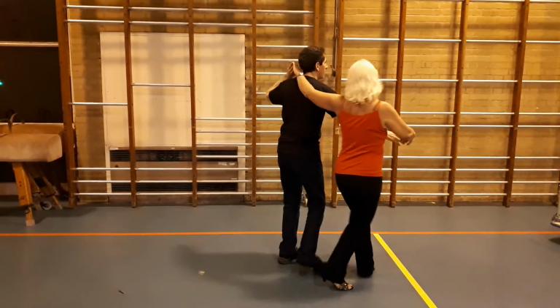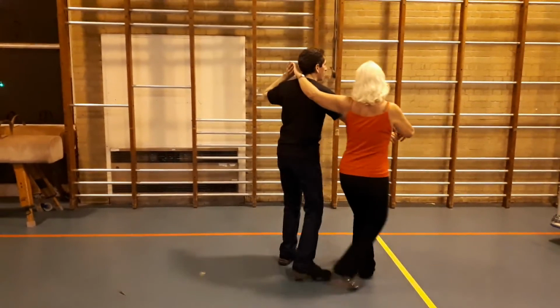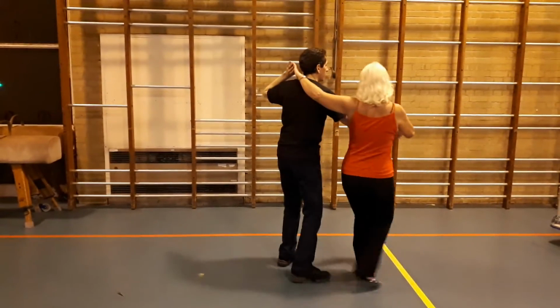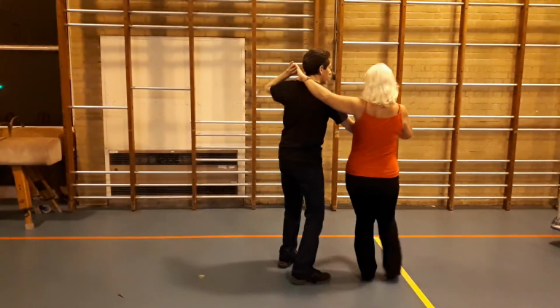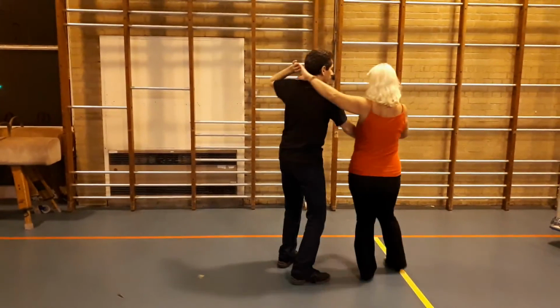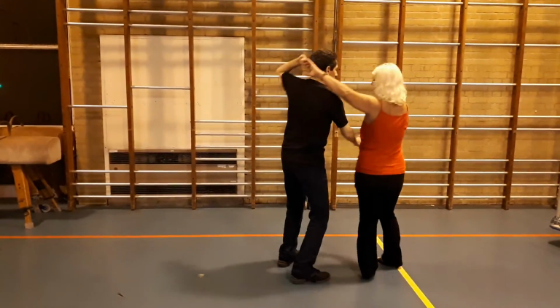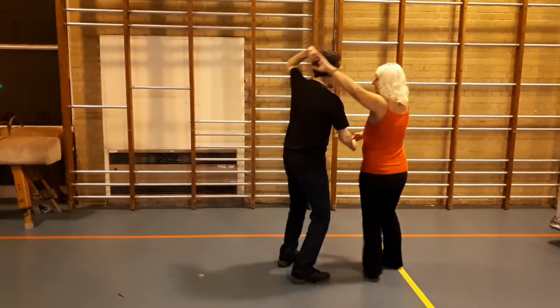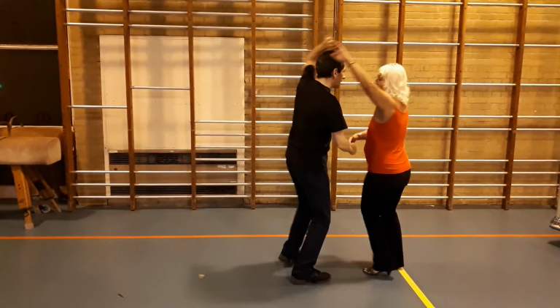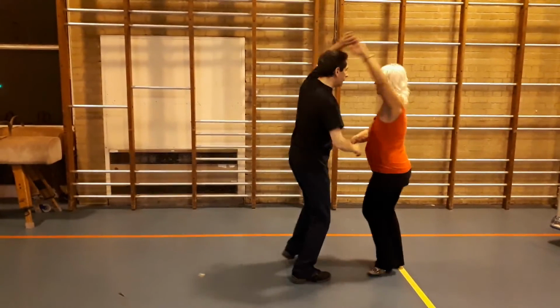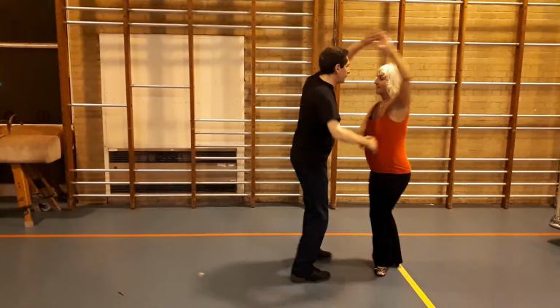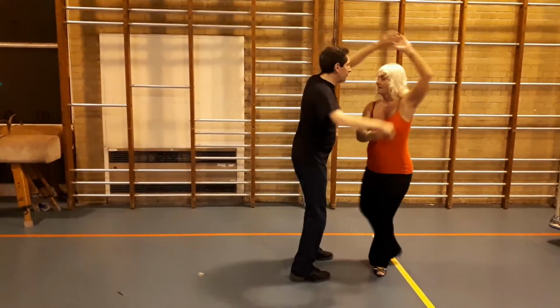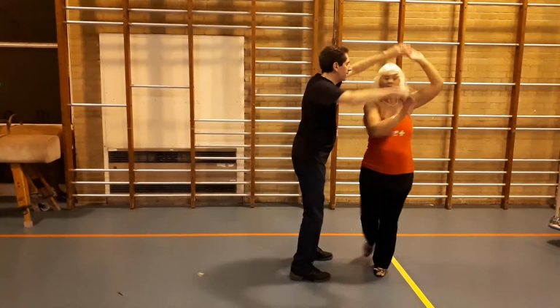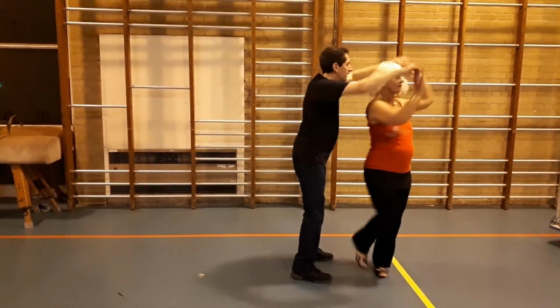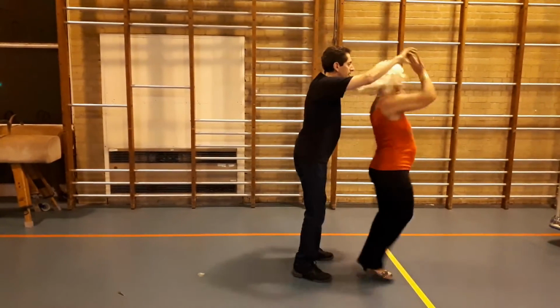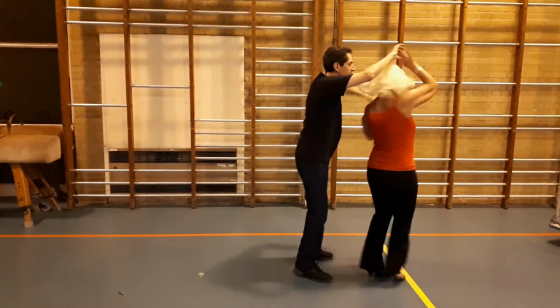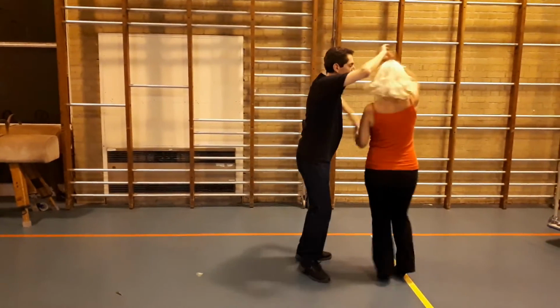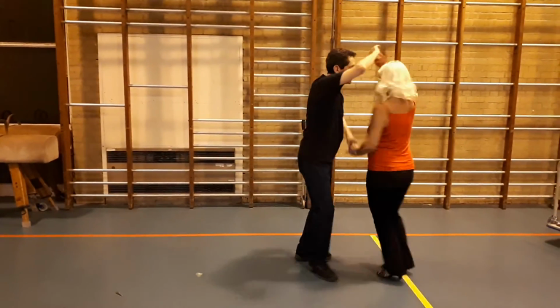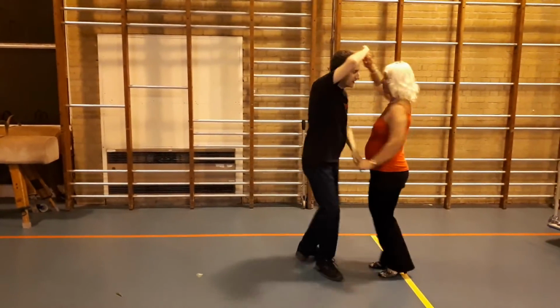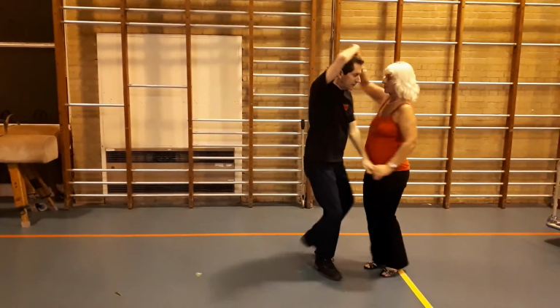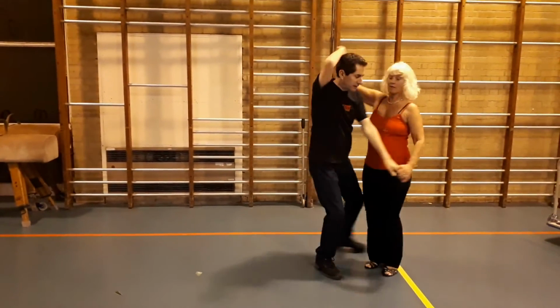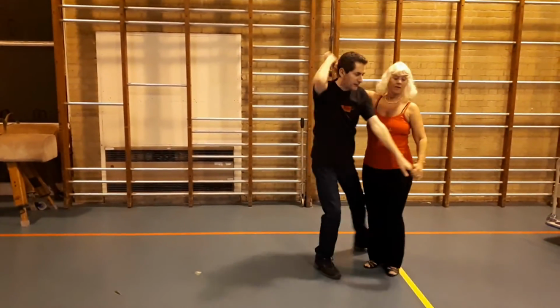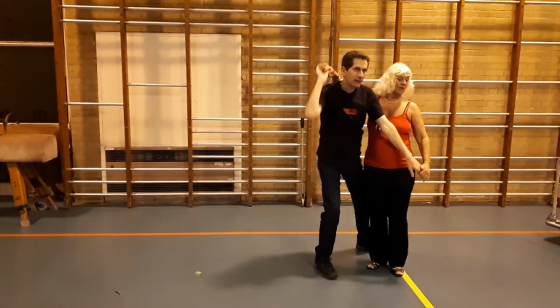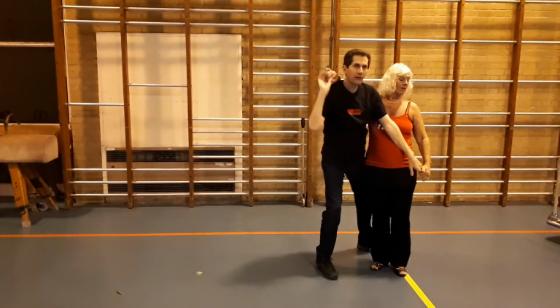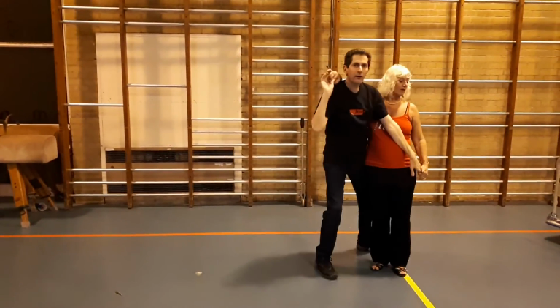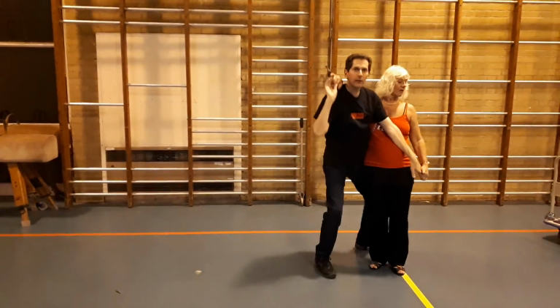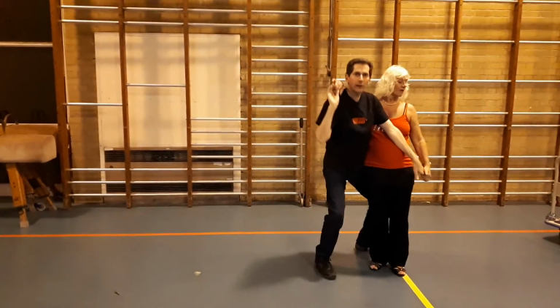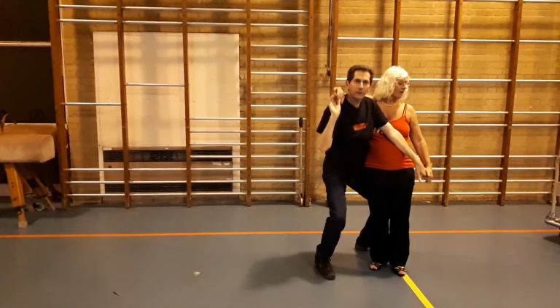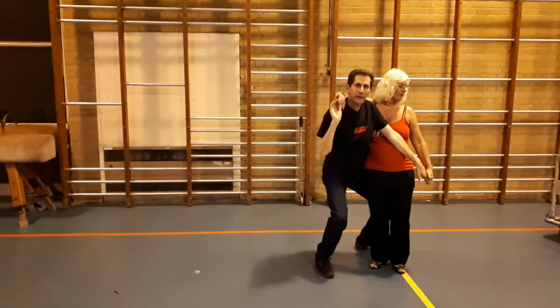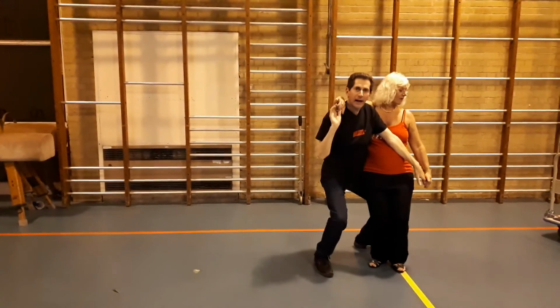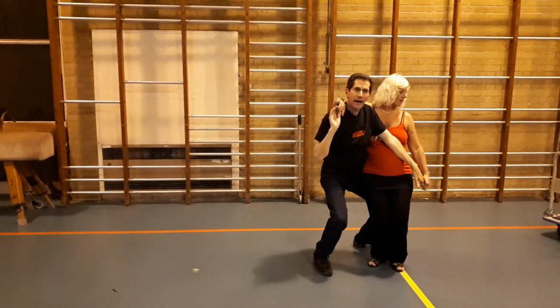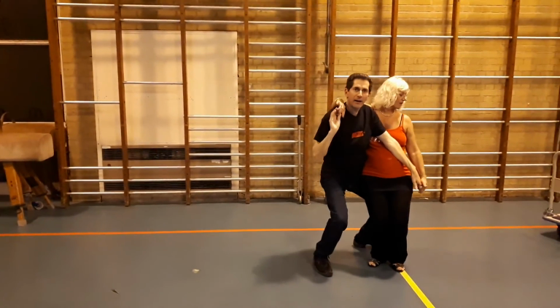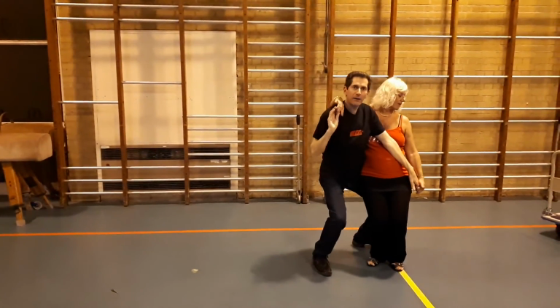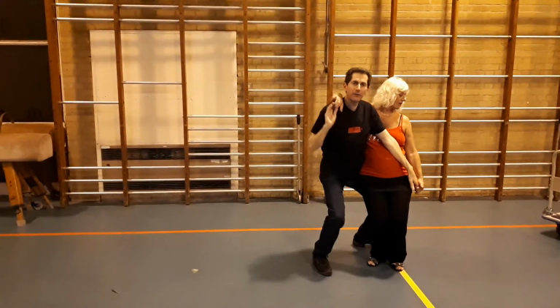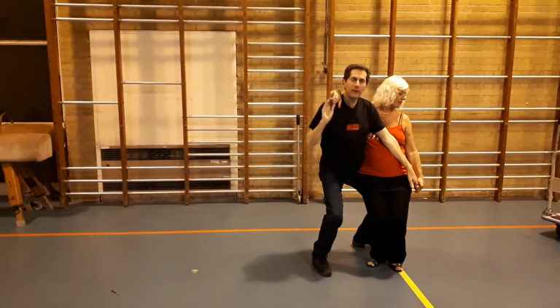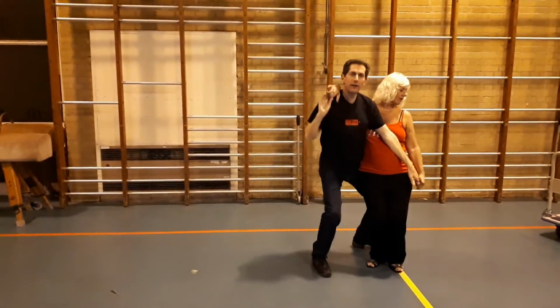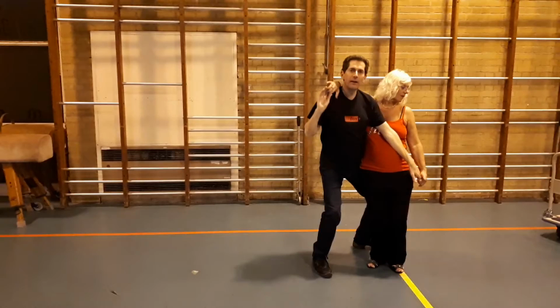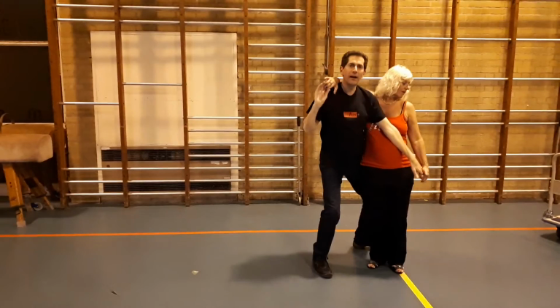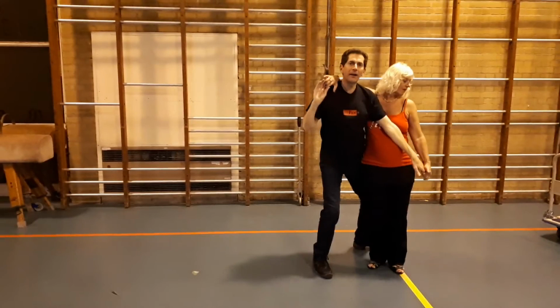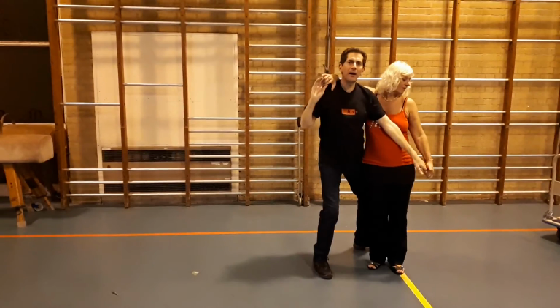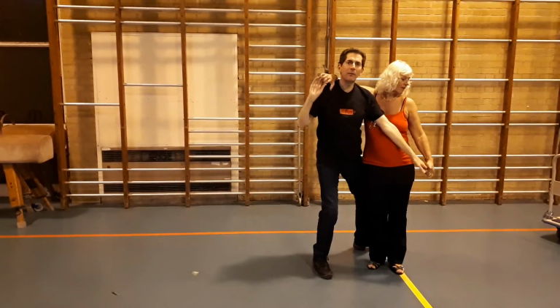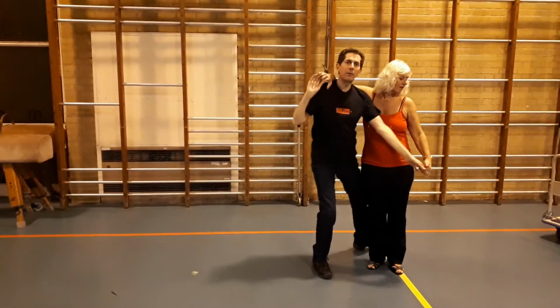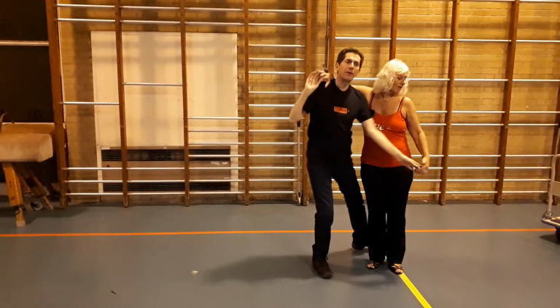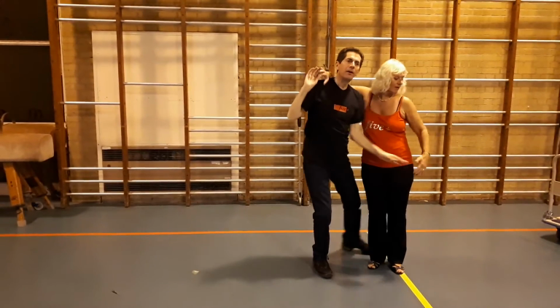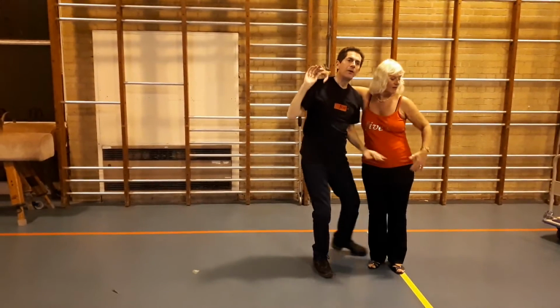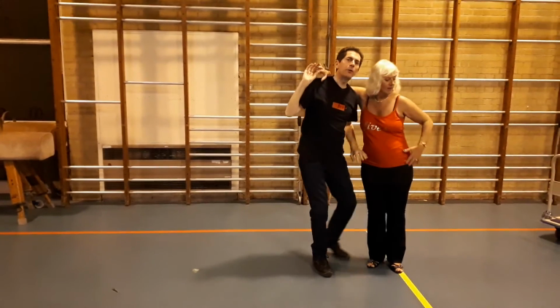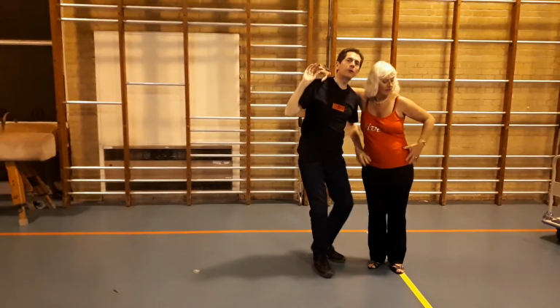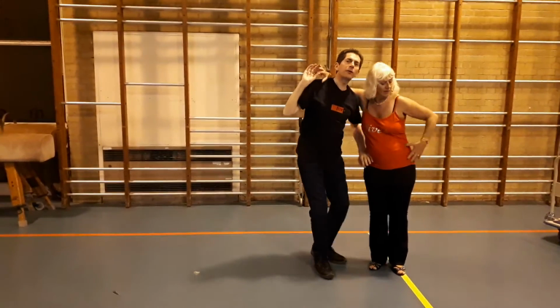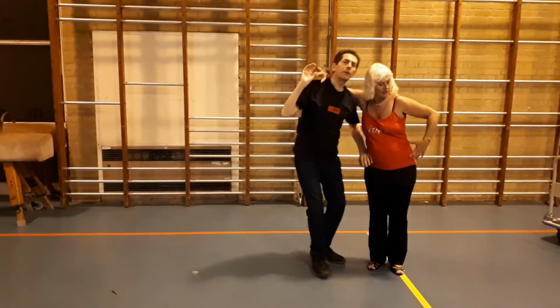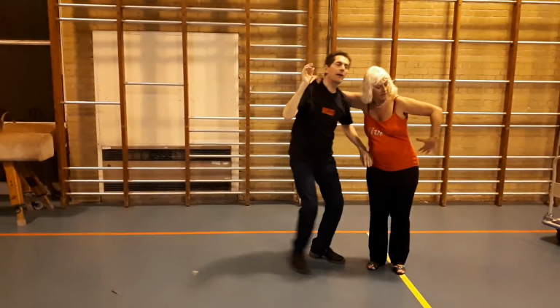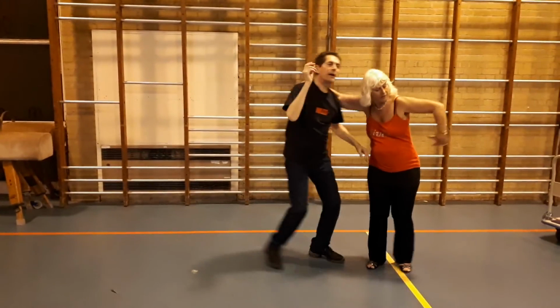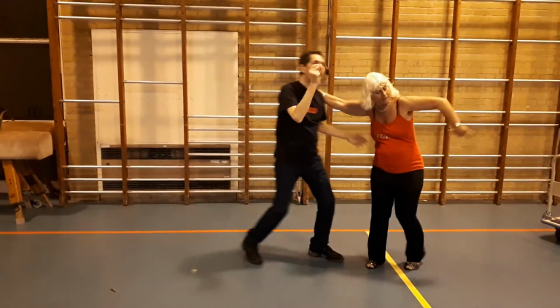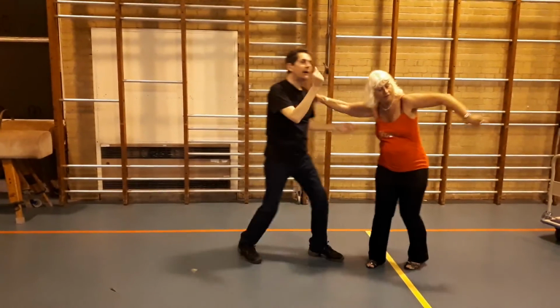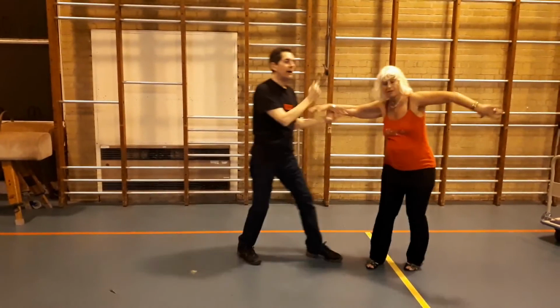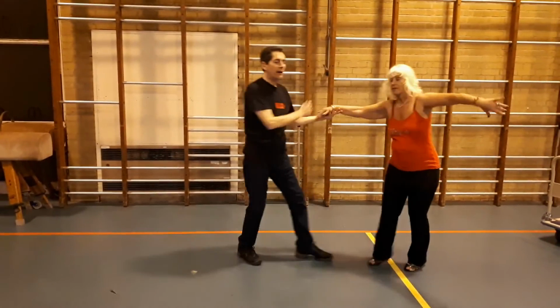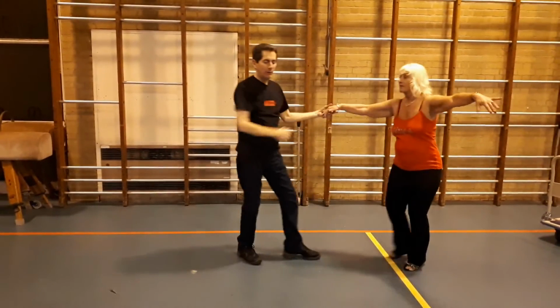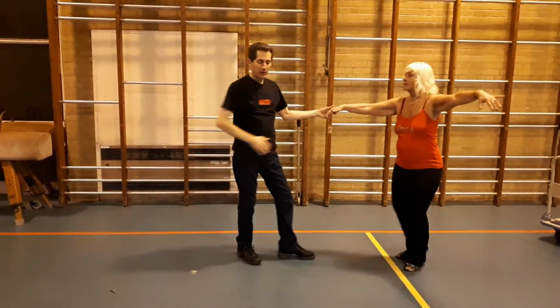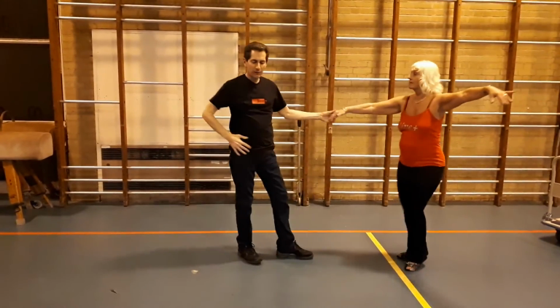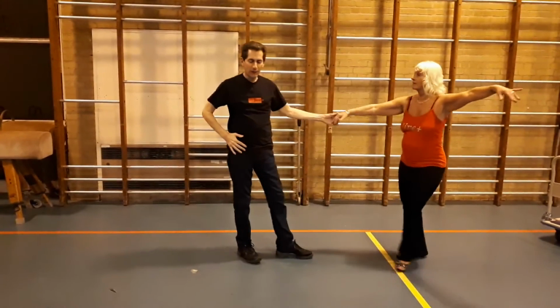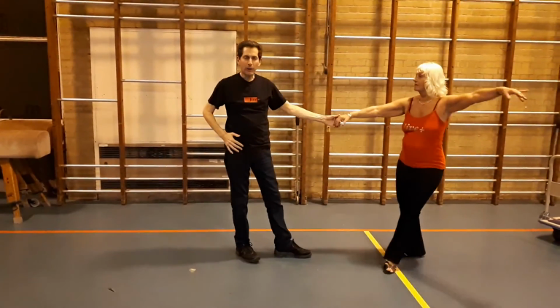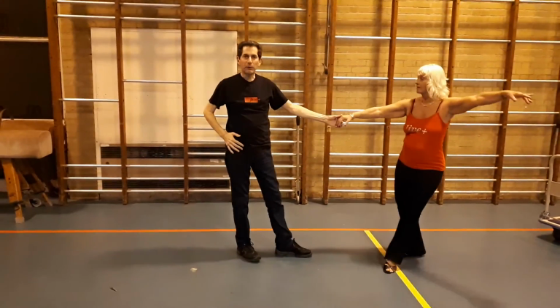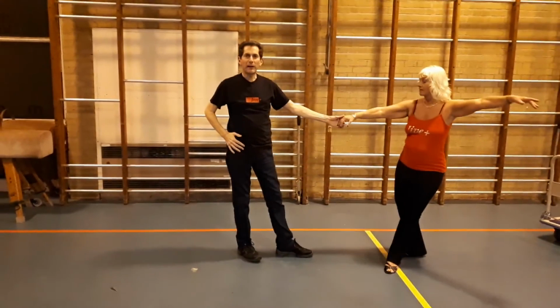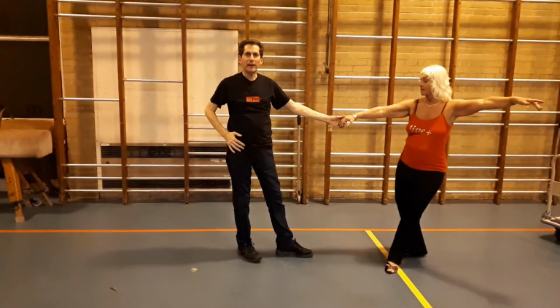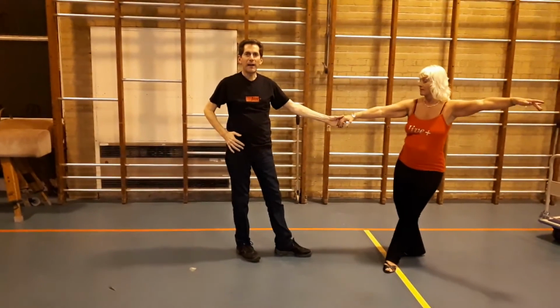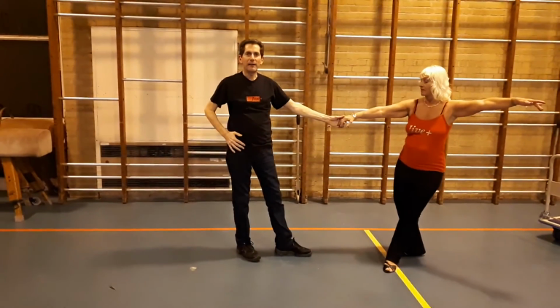So if we do the right hand through the middle, turn, turn, turn, turn, lock and load down, and up, pushing away, and we can do the whole thing again.